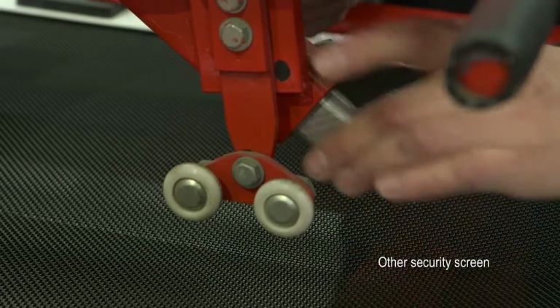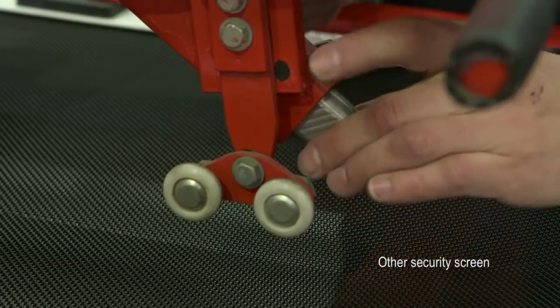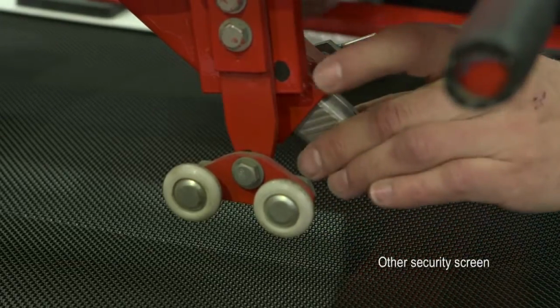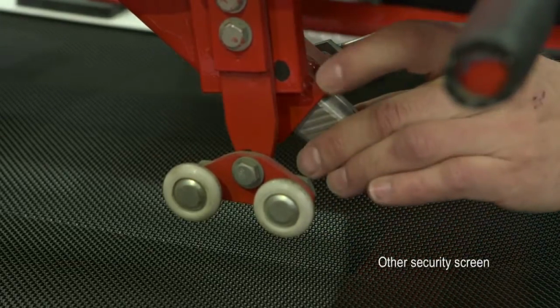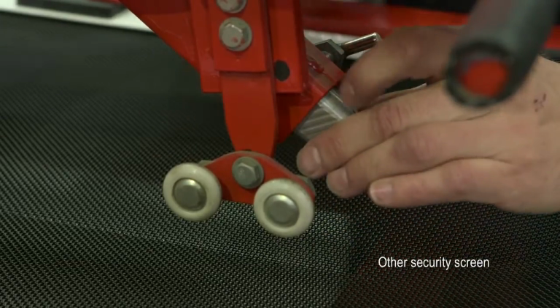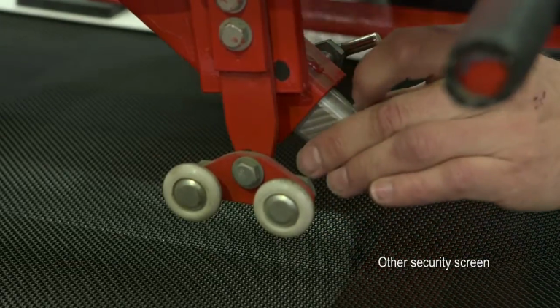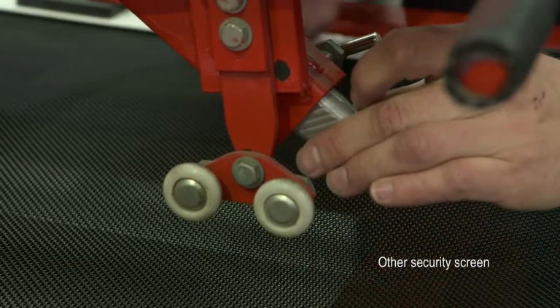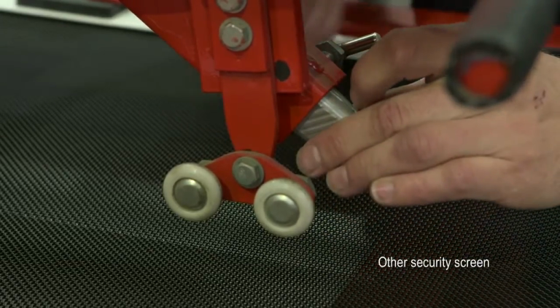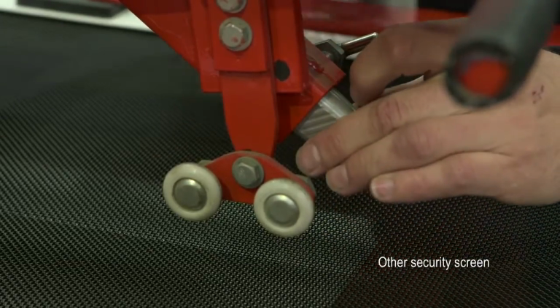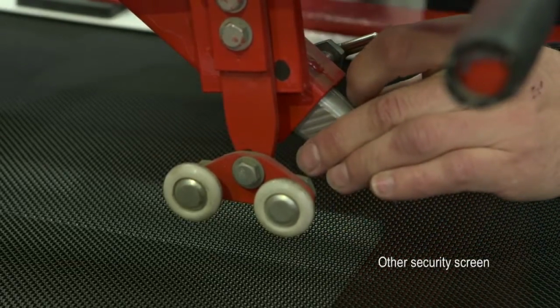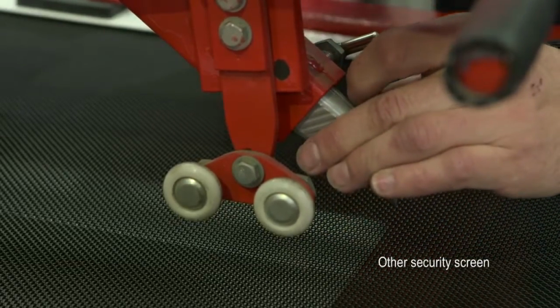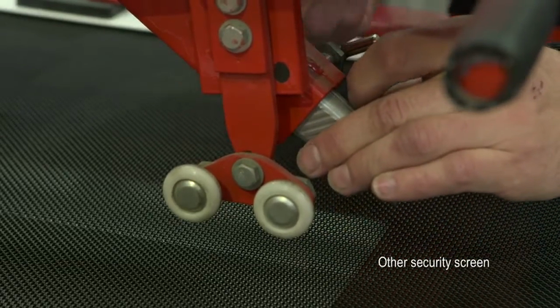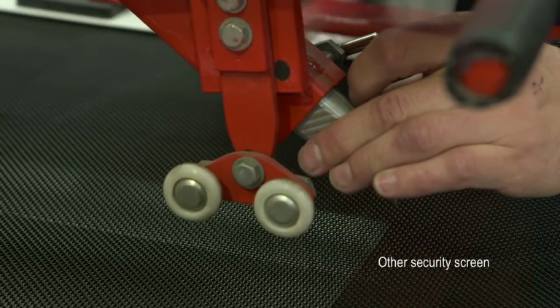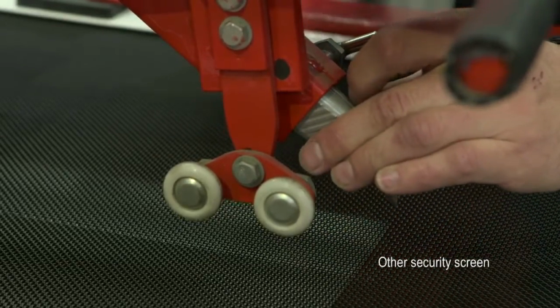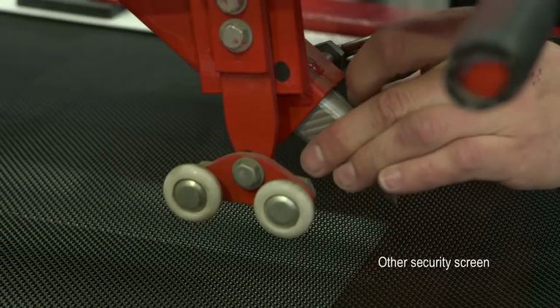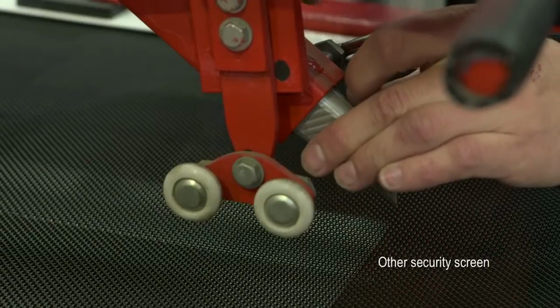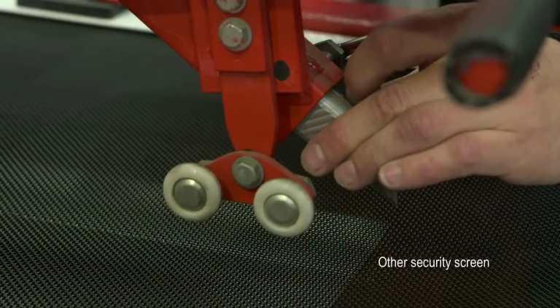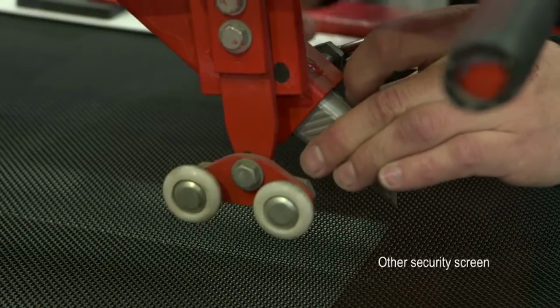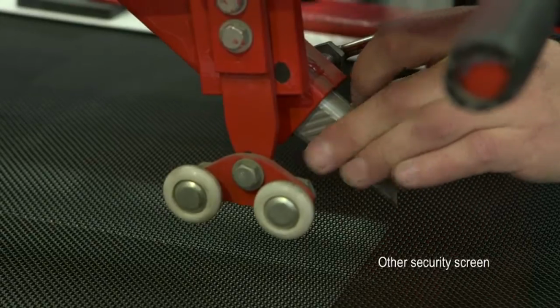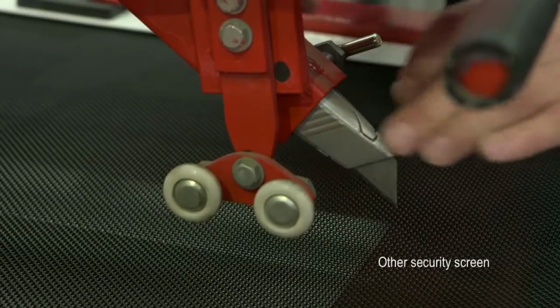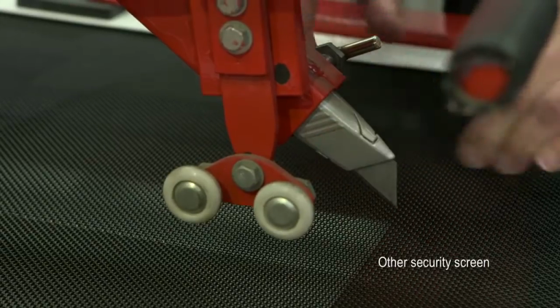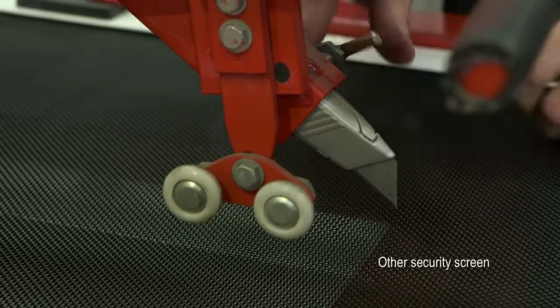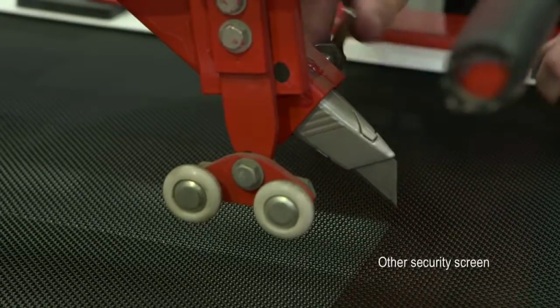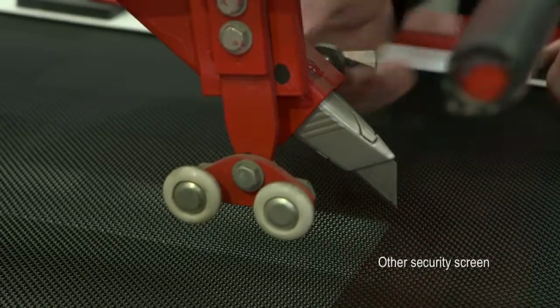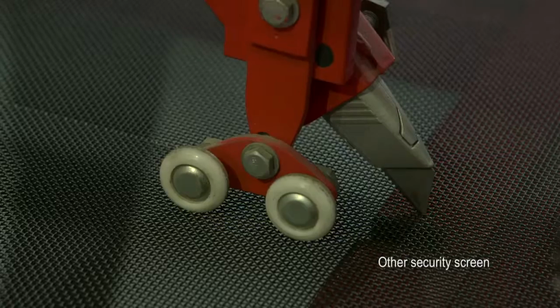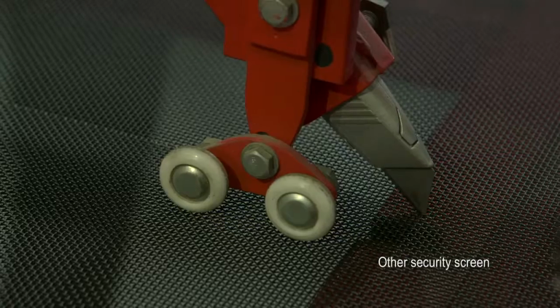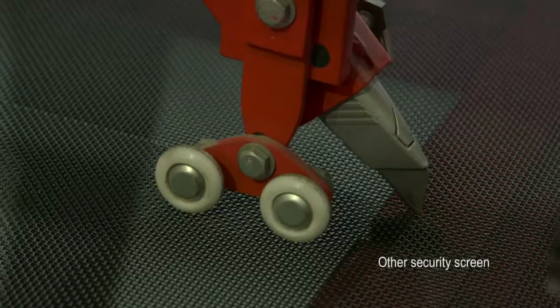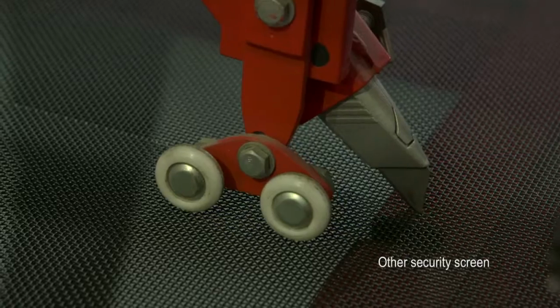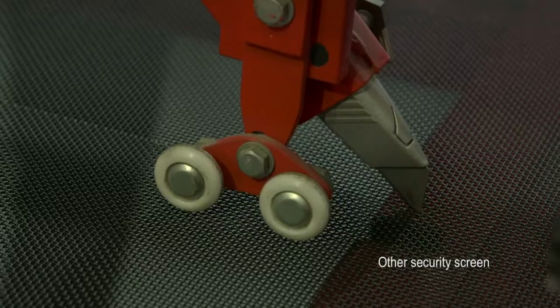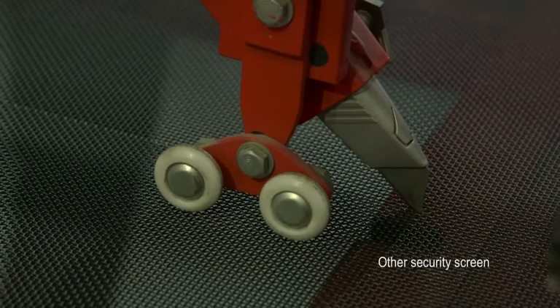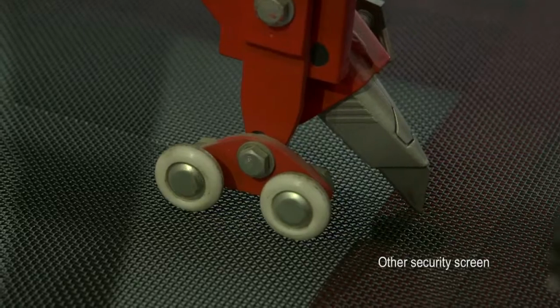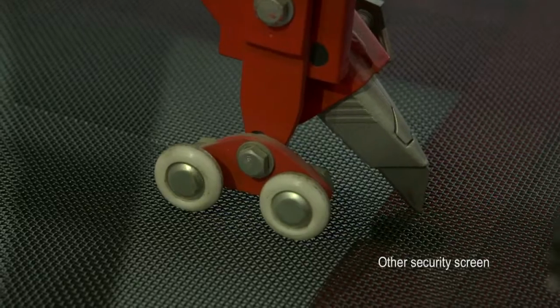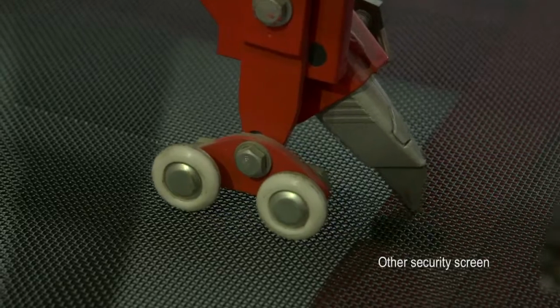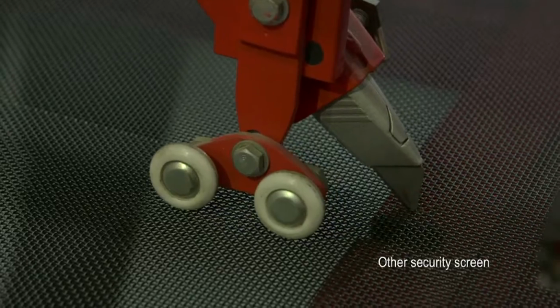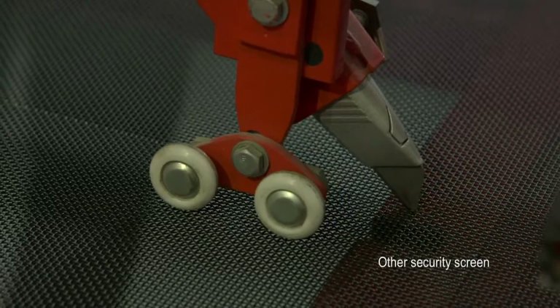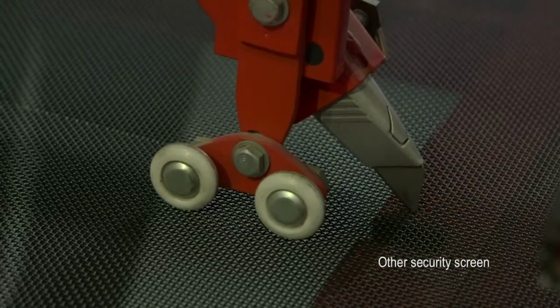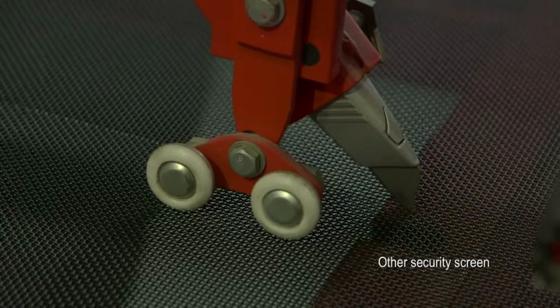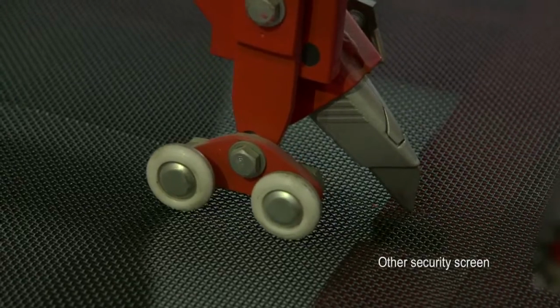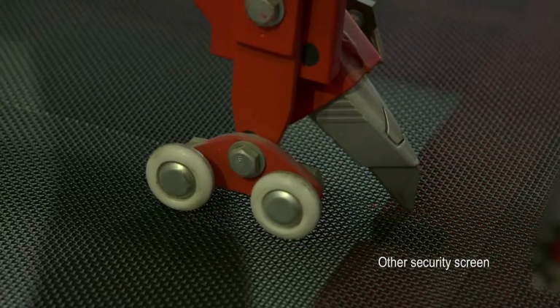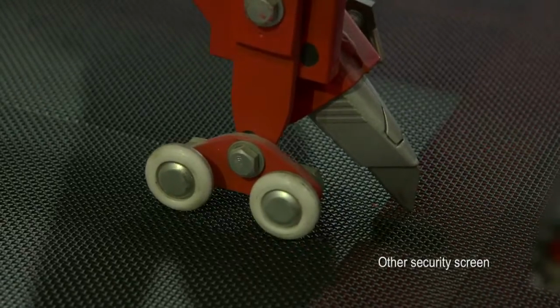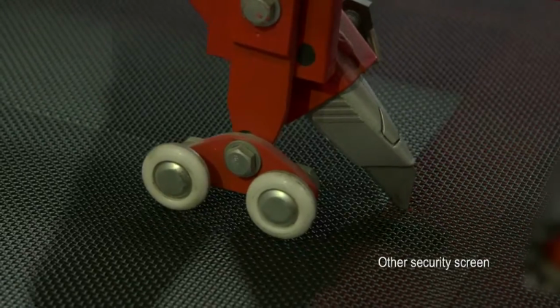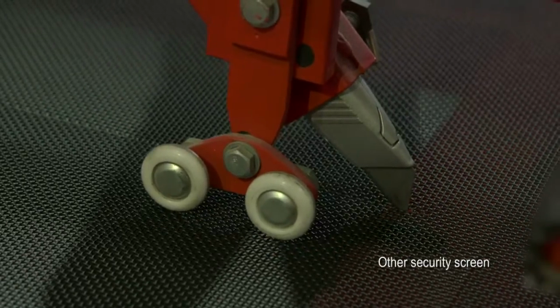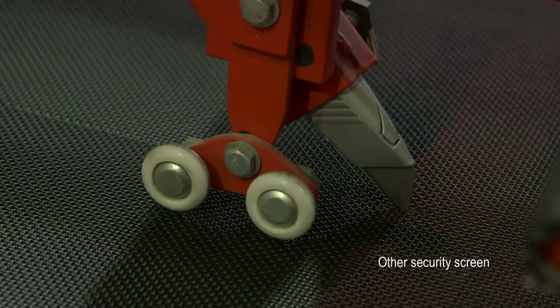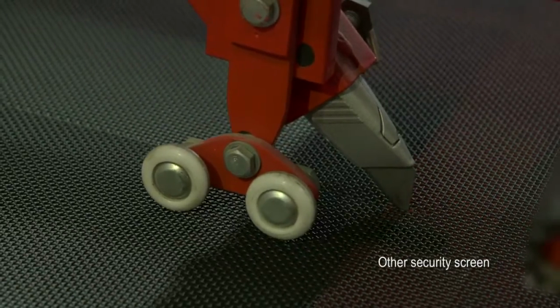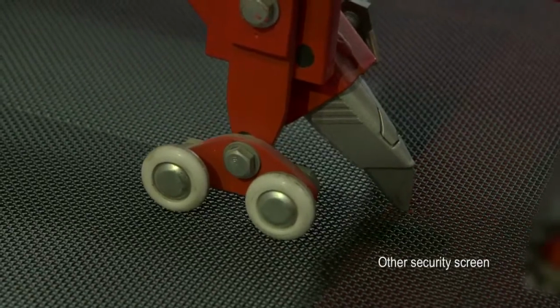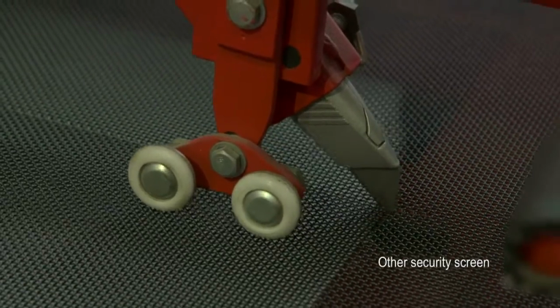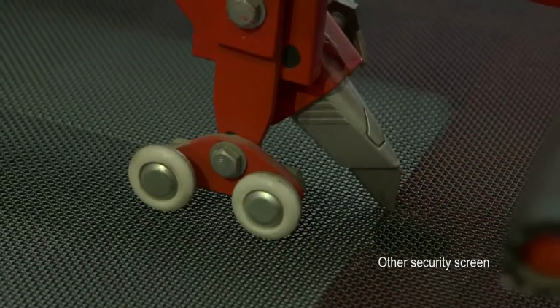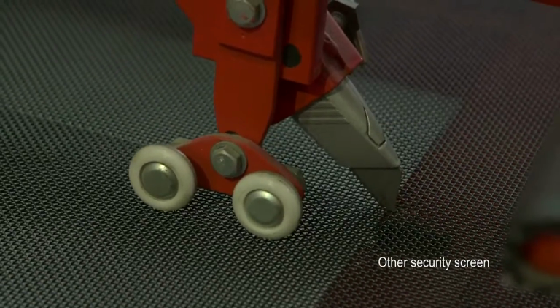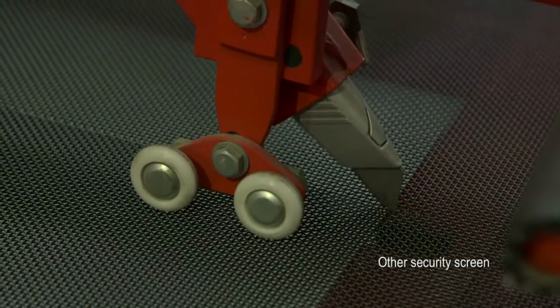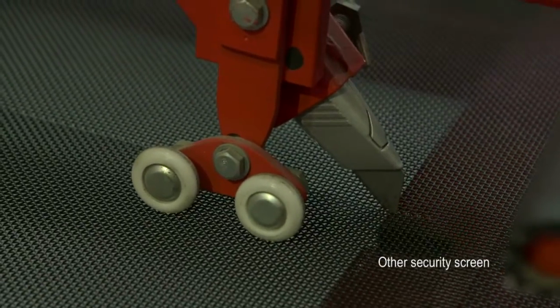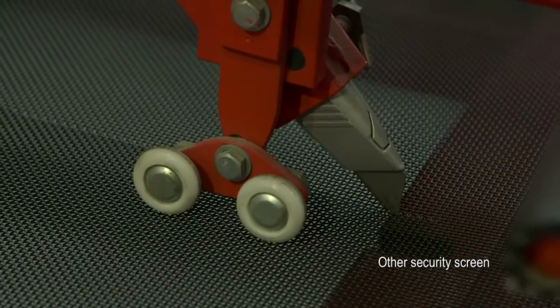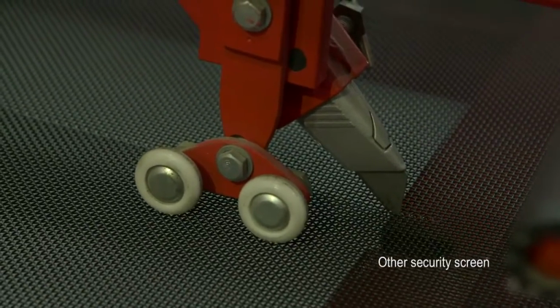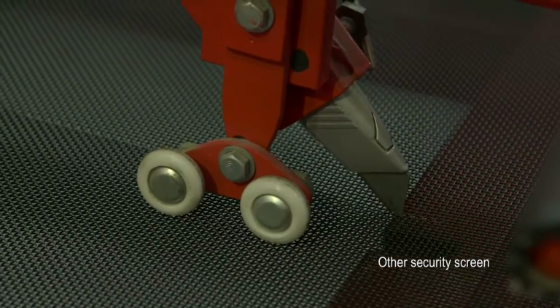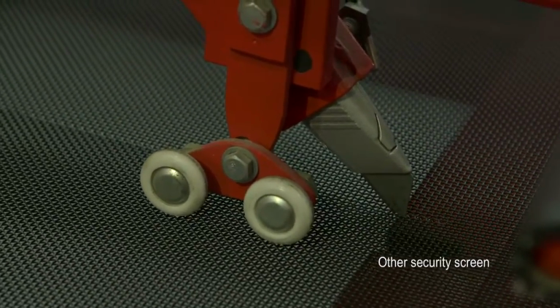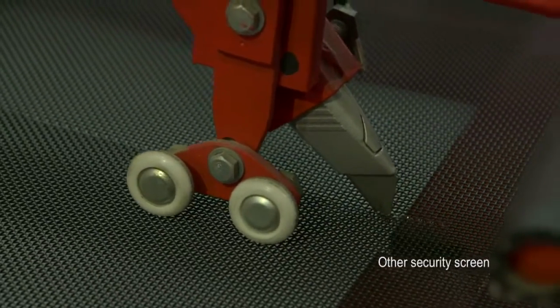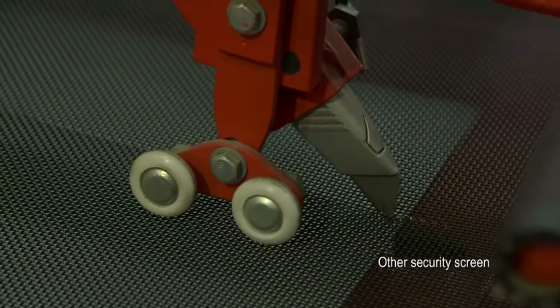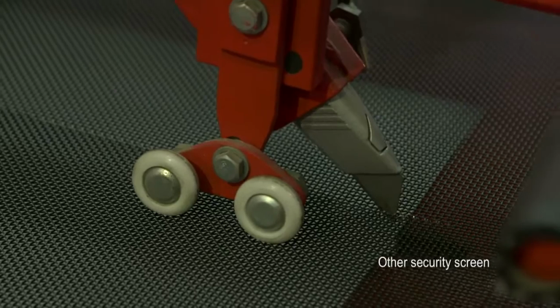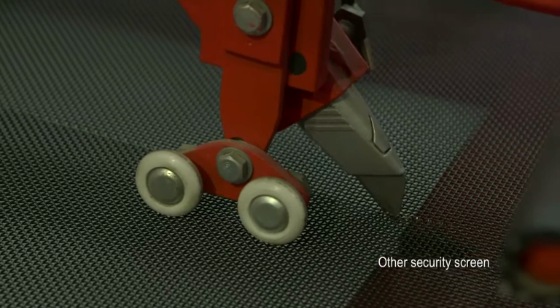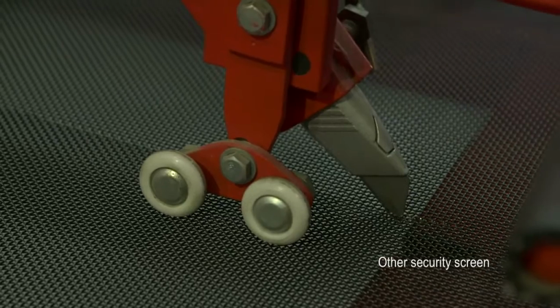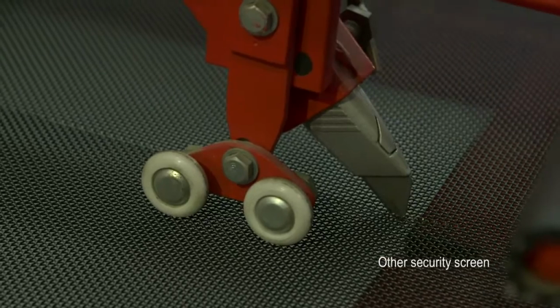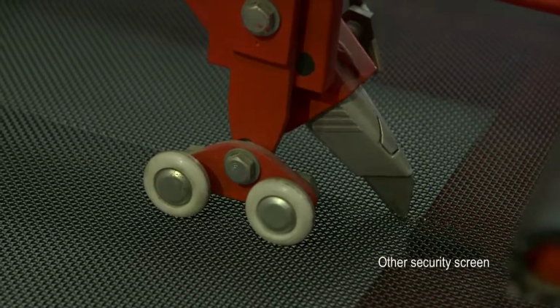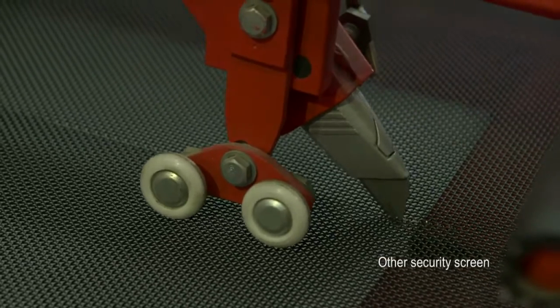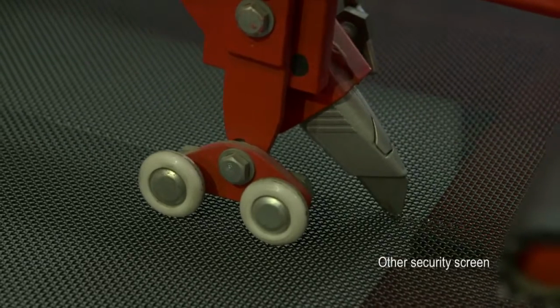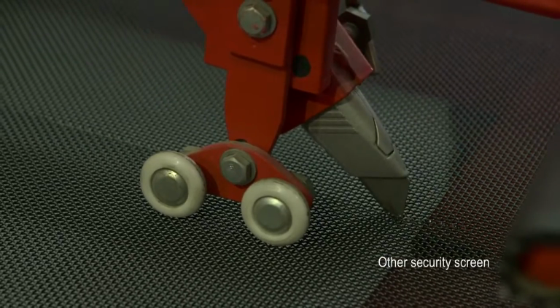When we put other security screens through the same independent test, it was clear that not all security screens are the same.